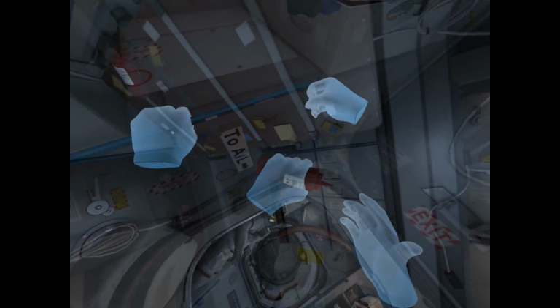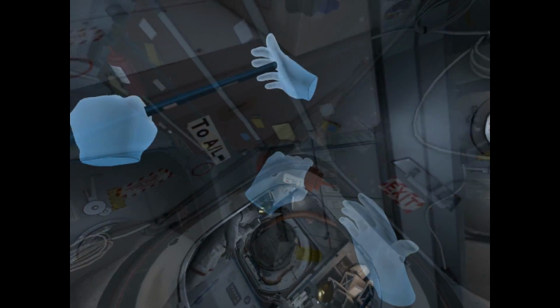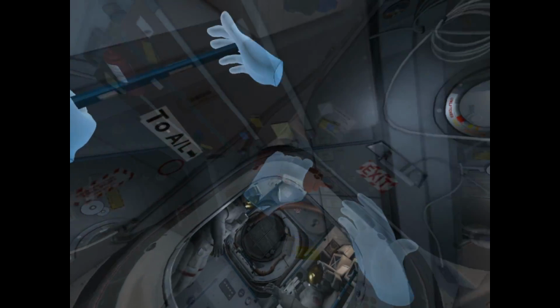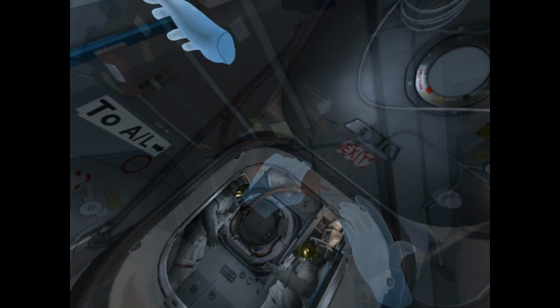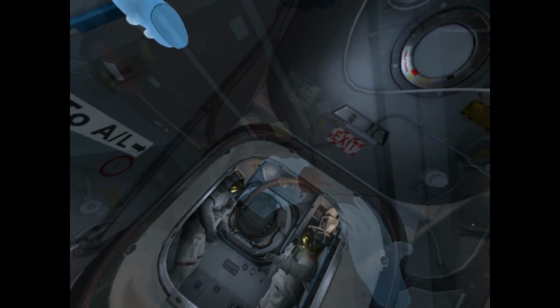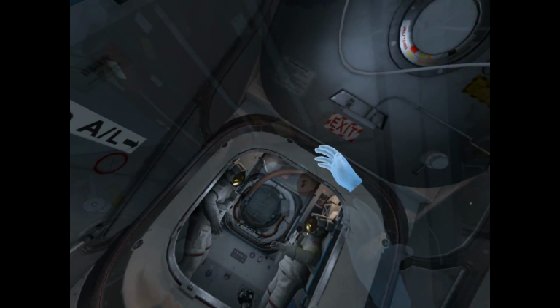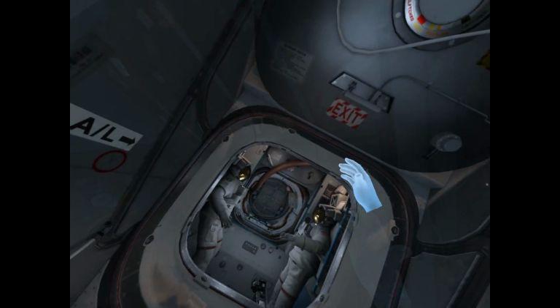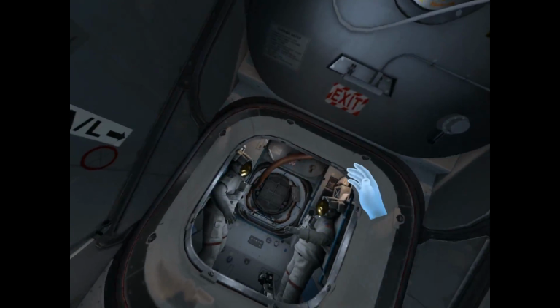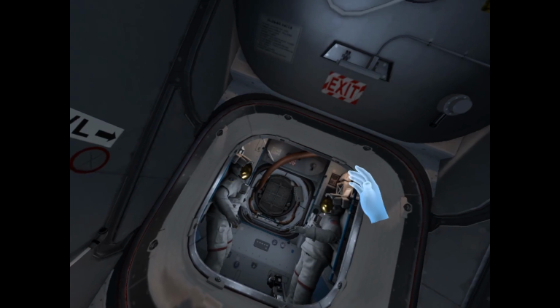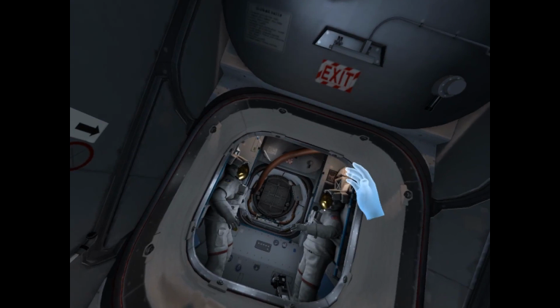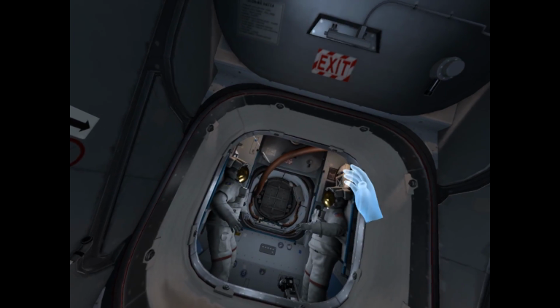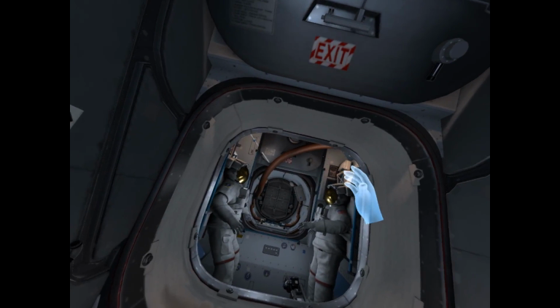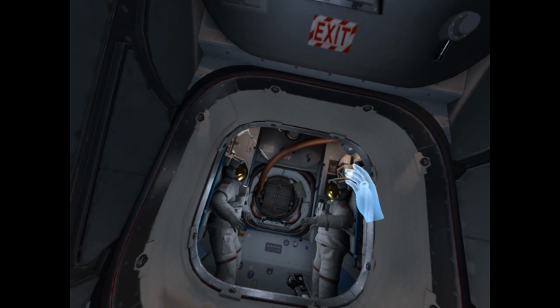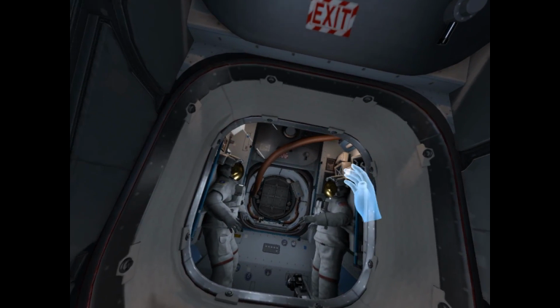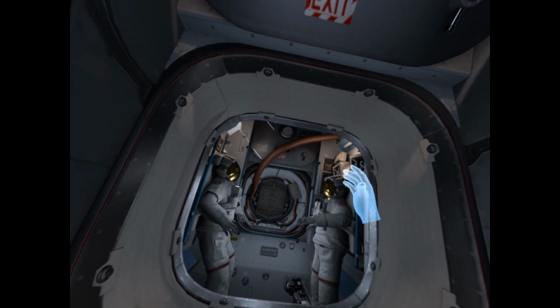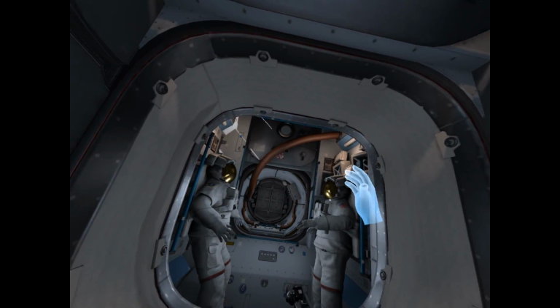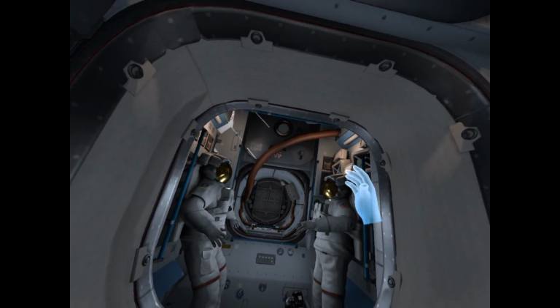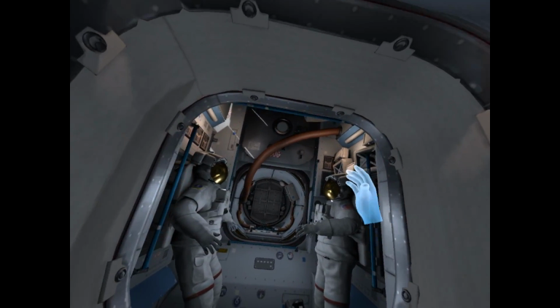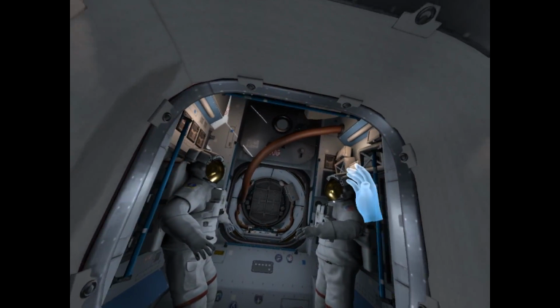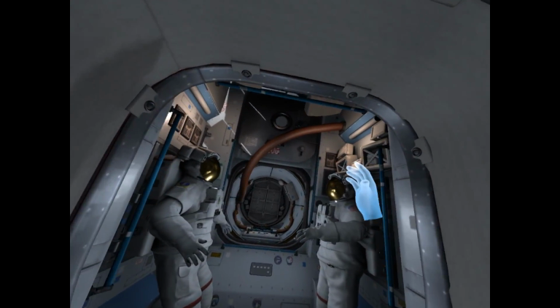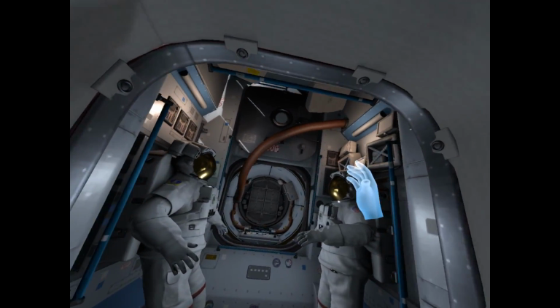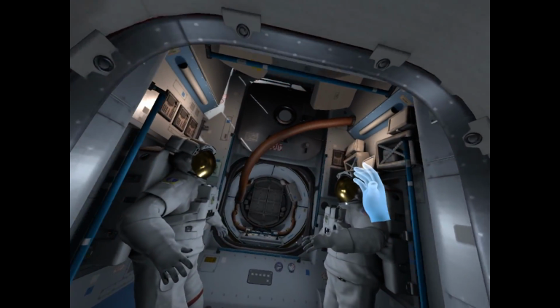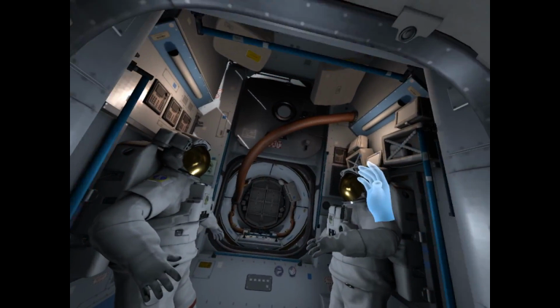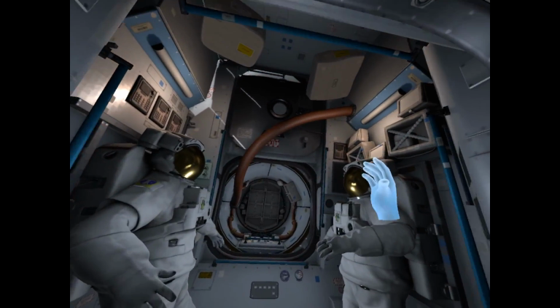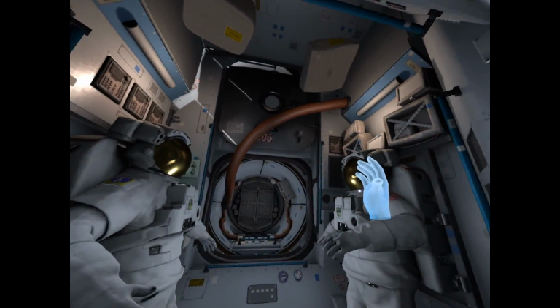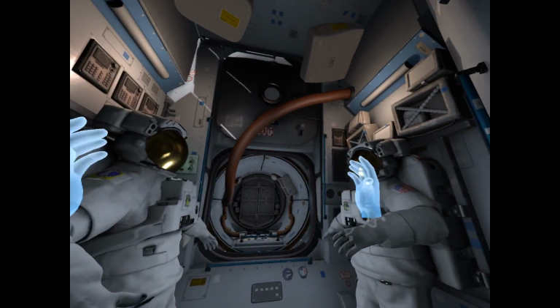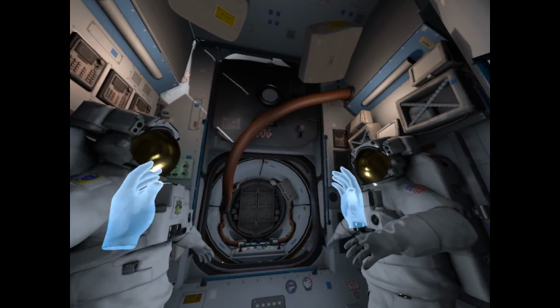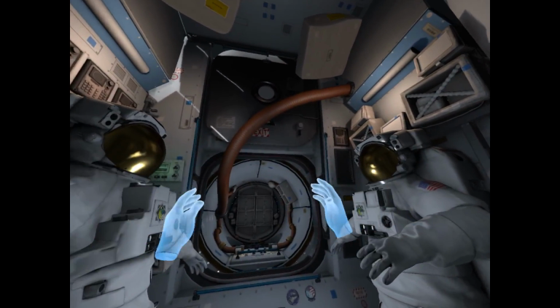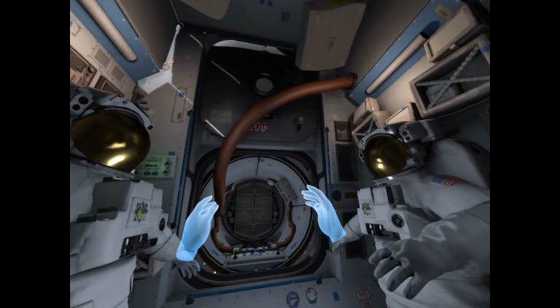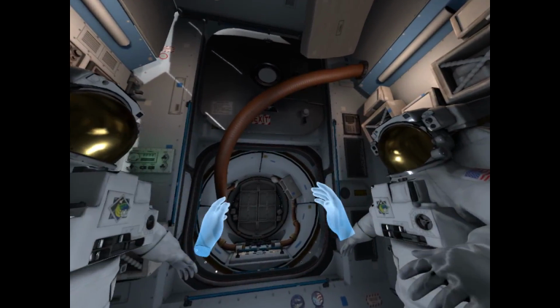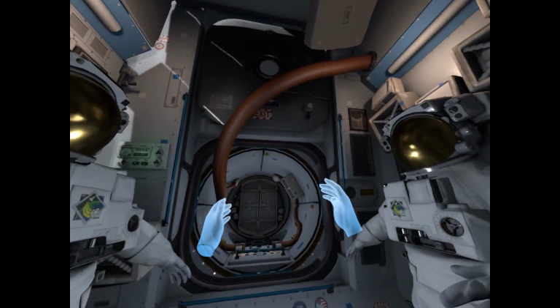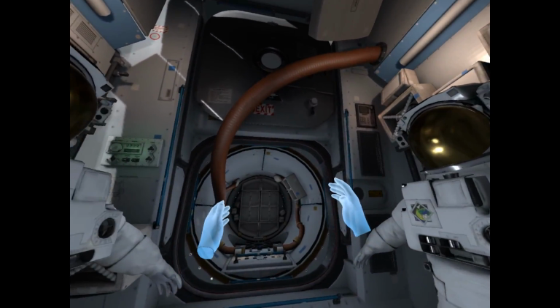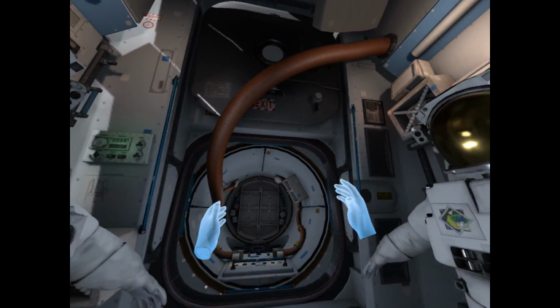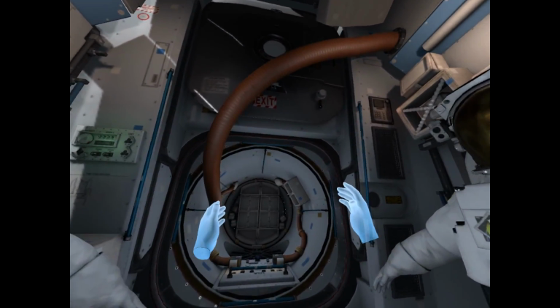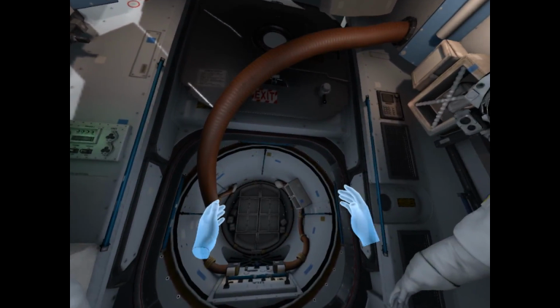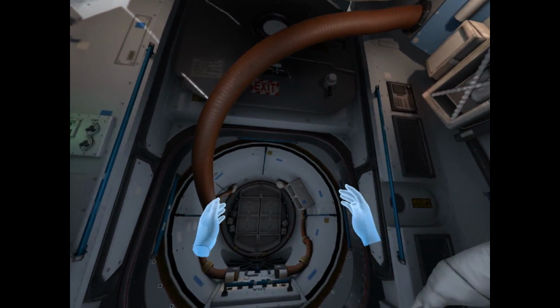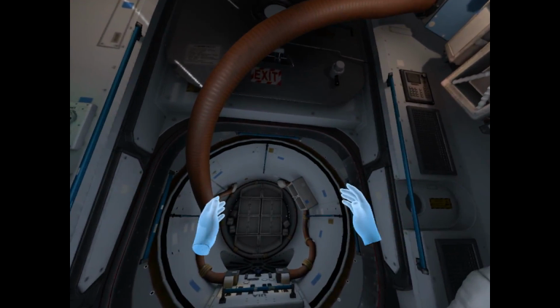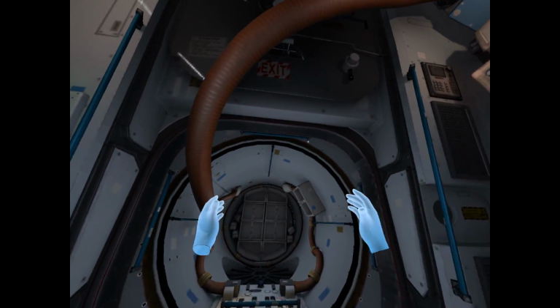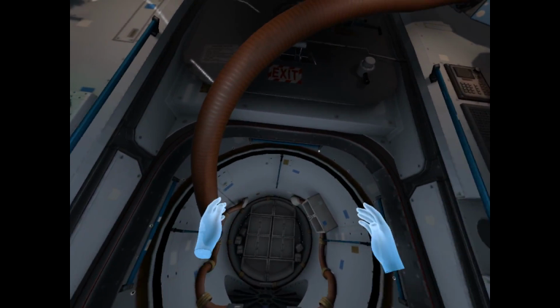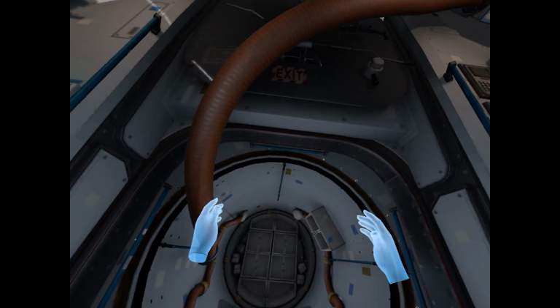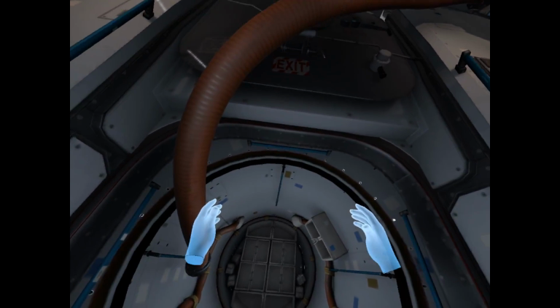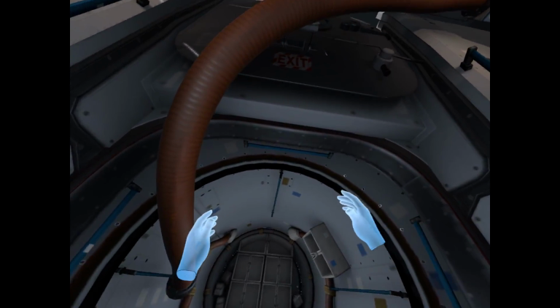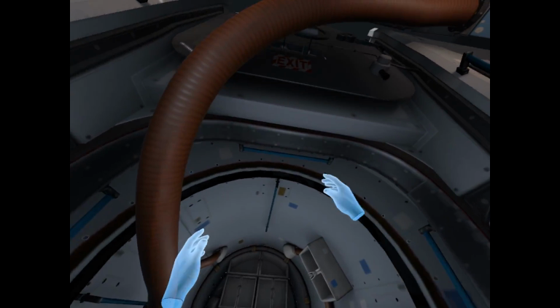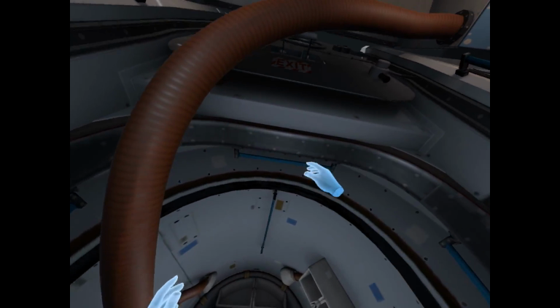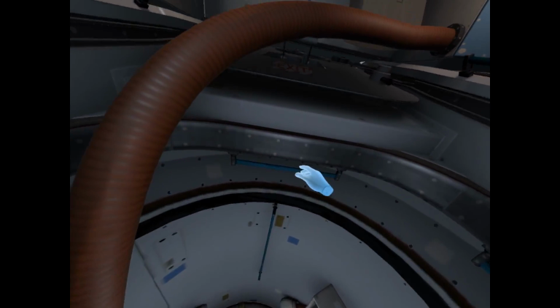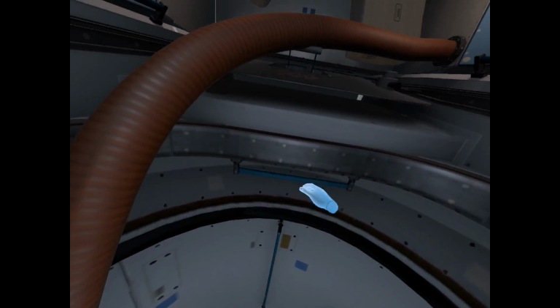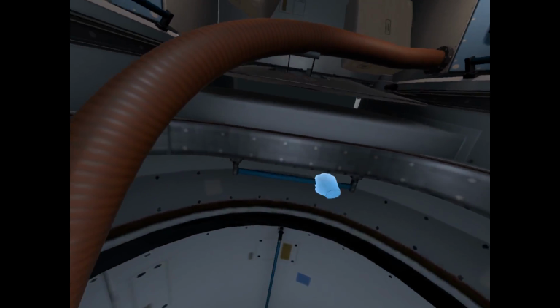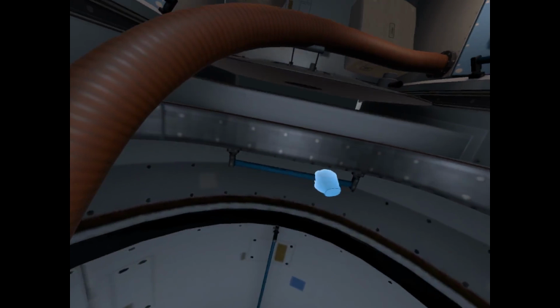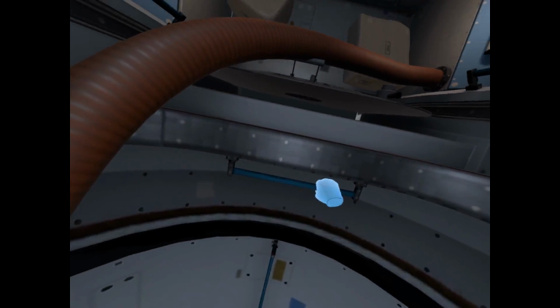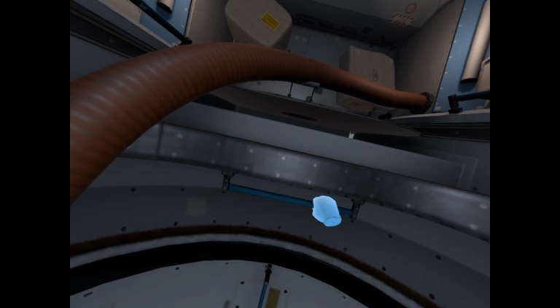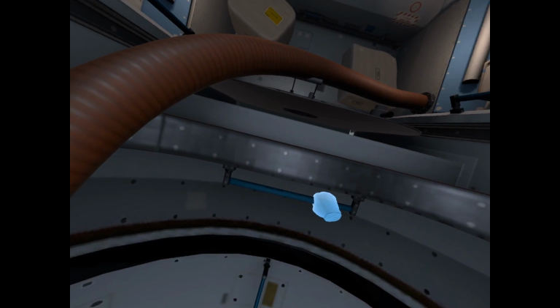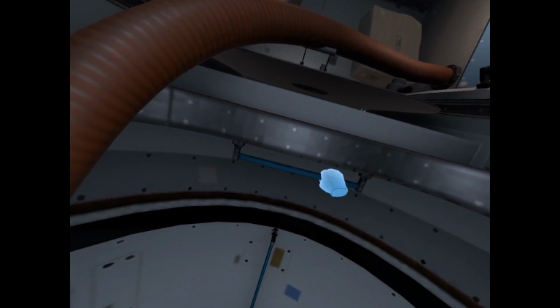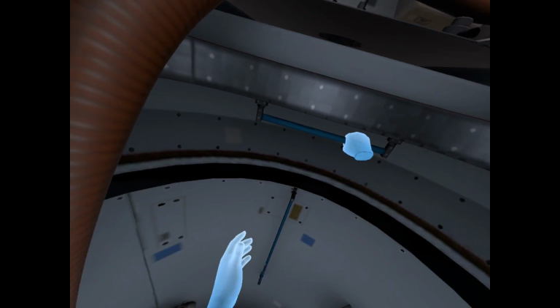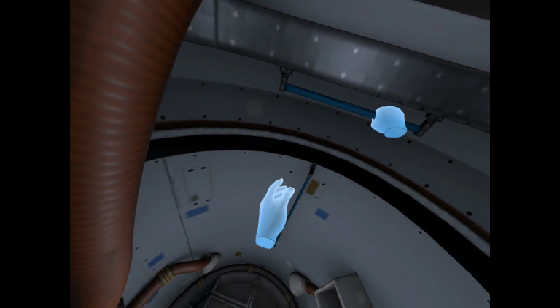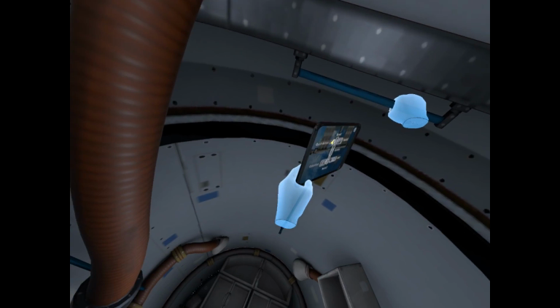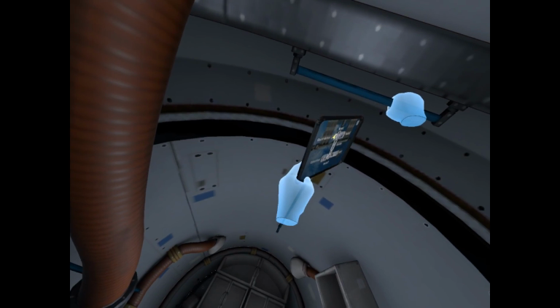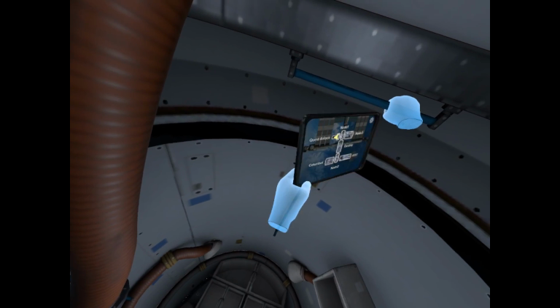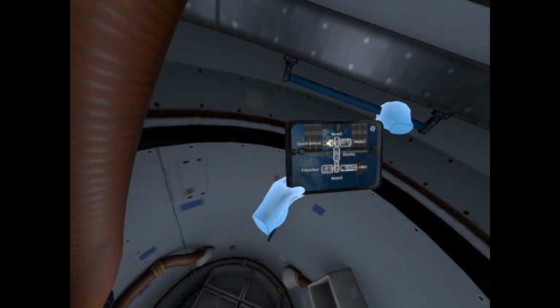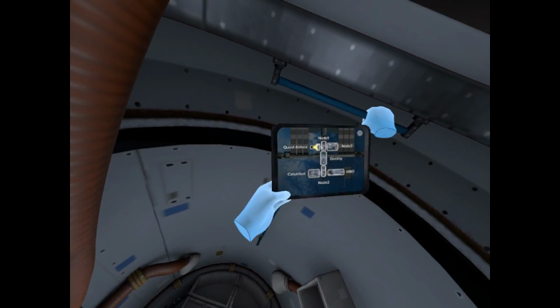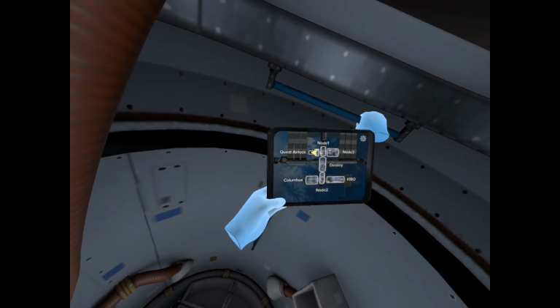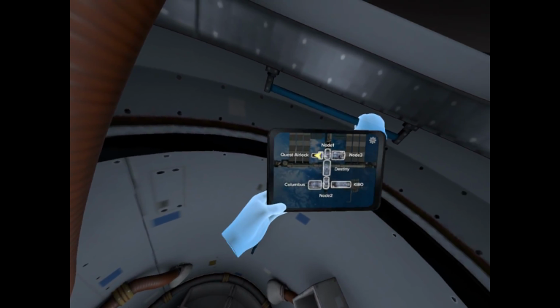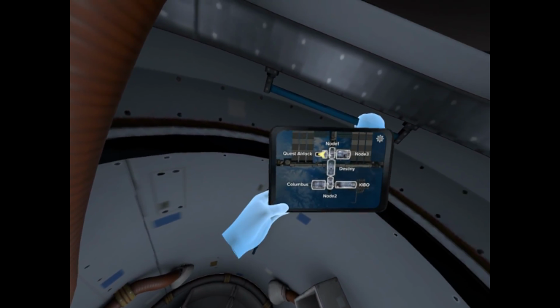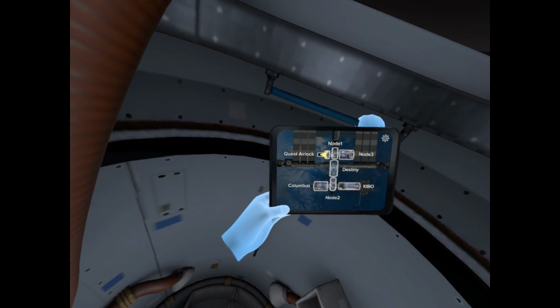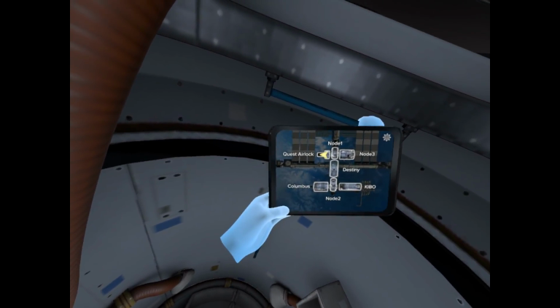As you control the ISS, please go to Node 3 for capsule docking. I say again, please go to Node 3 for capsule docking.